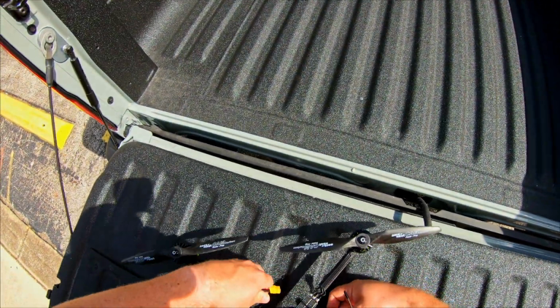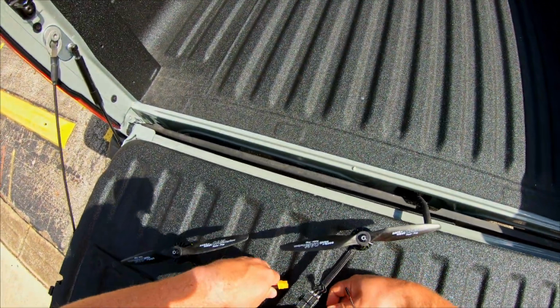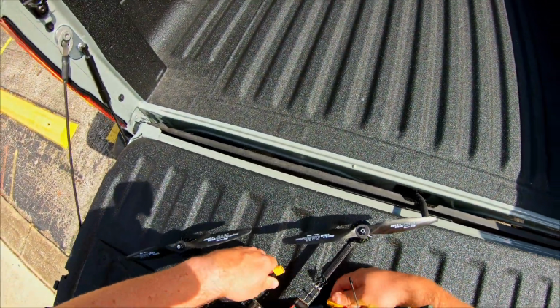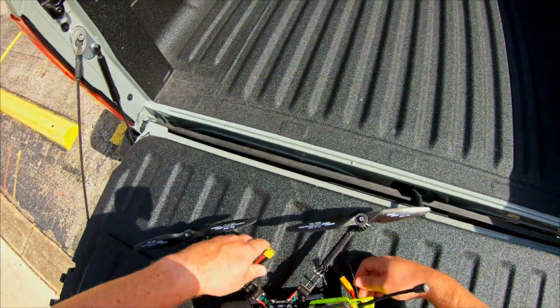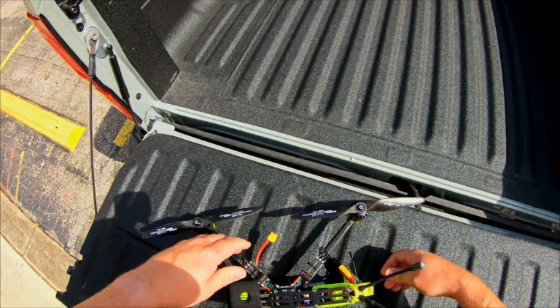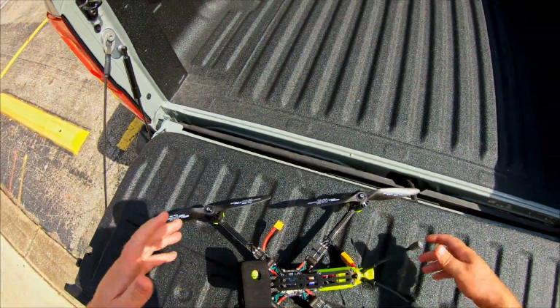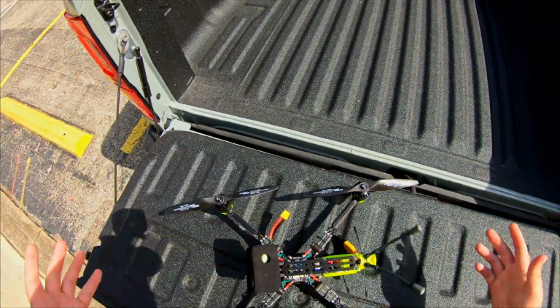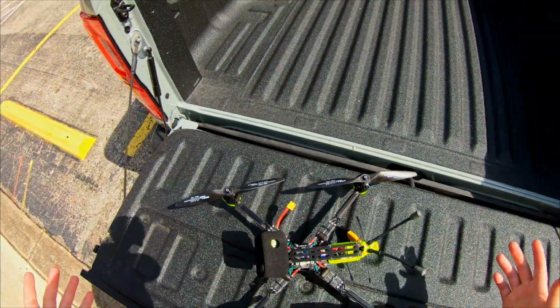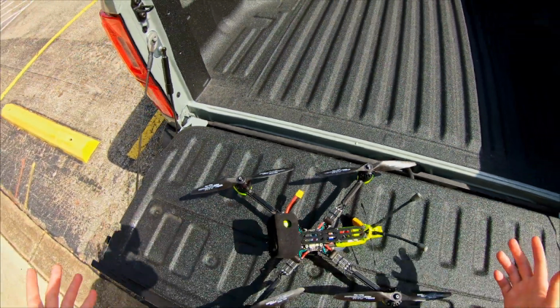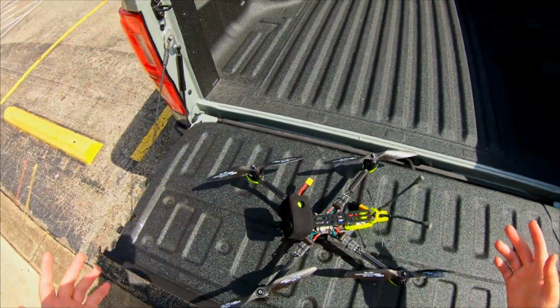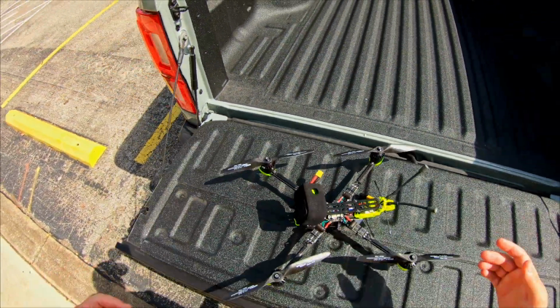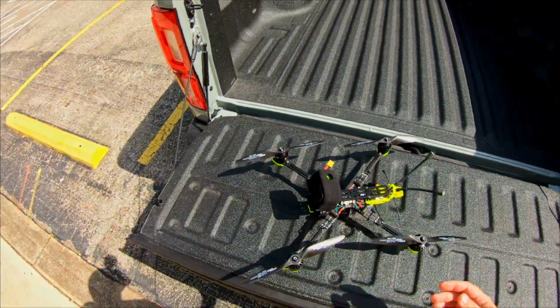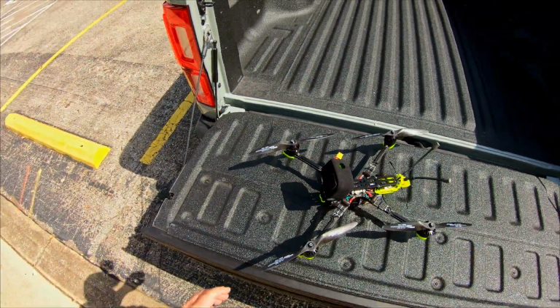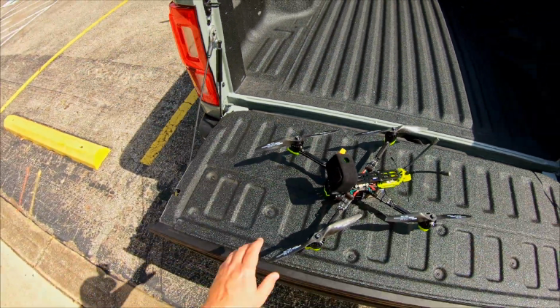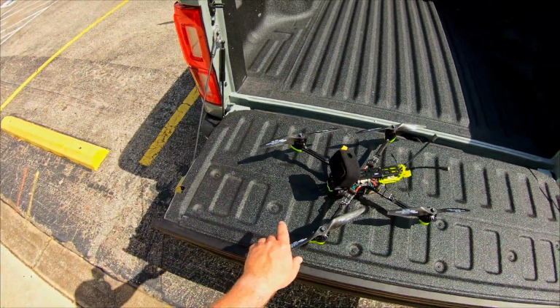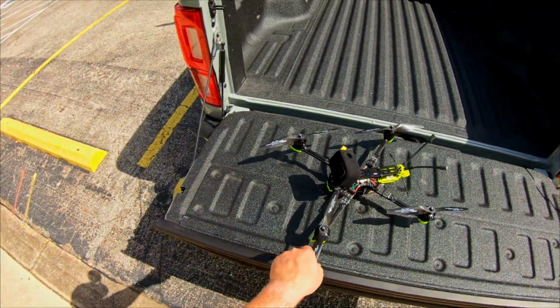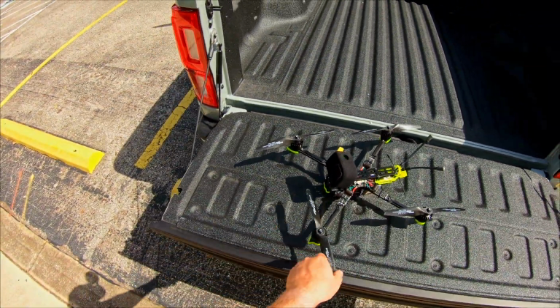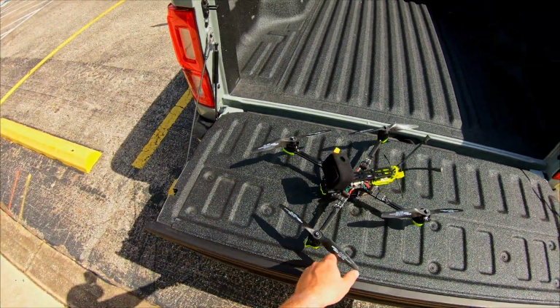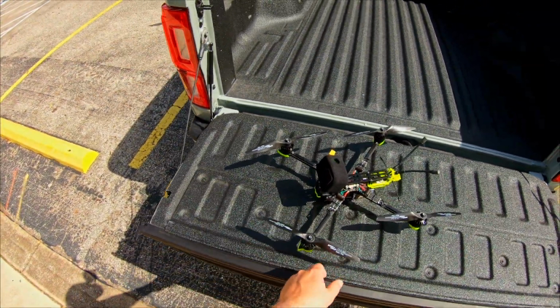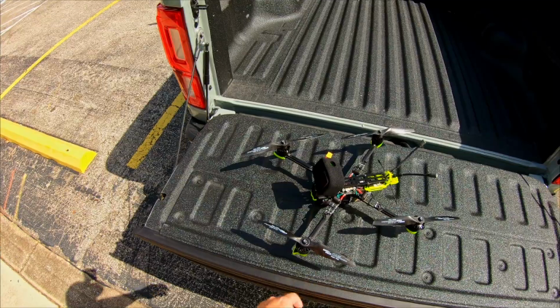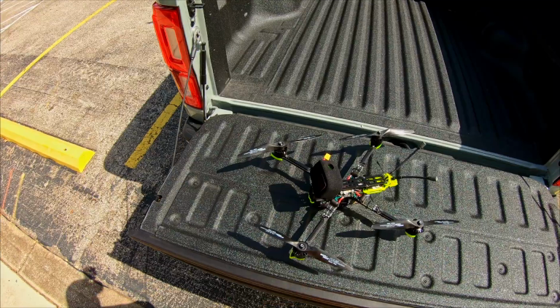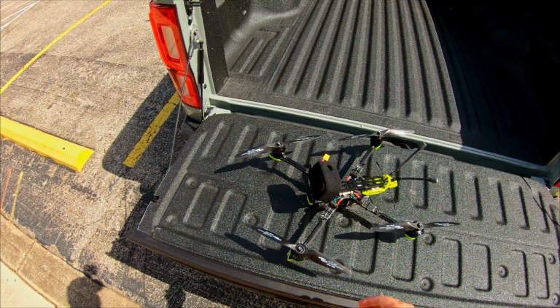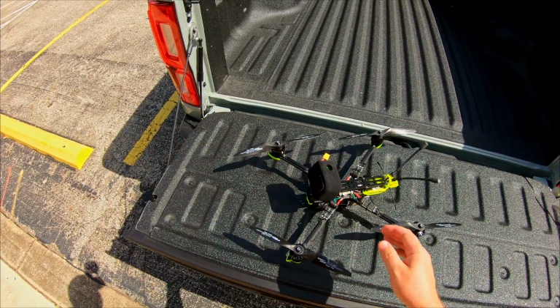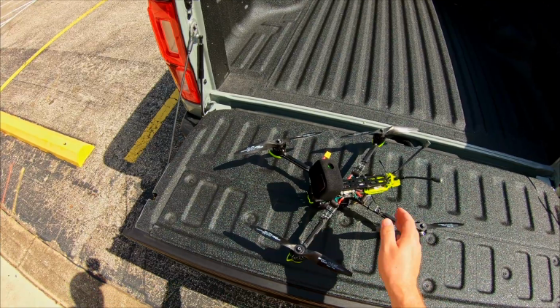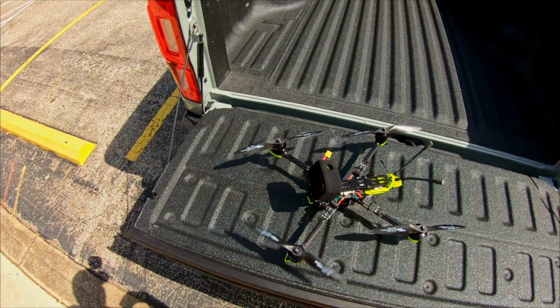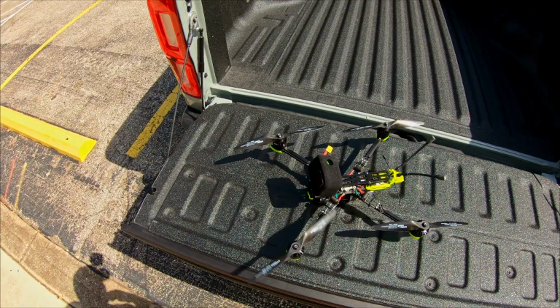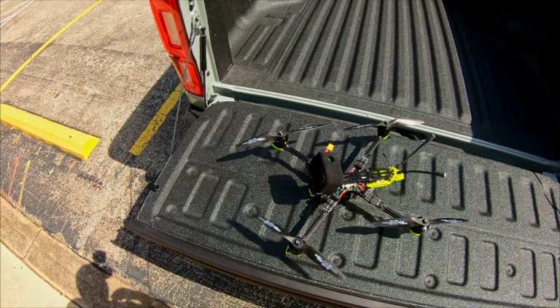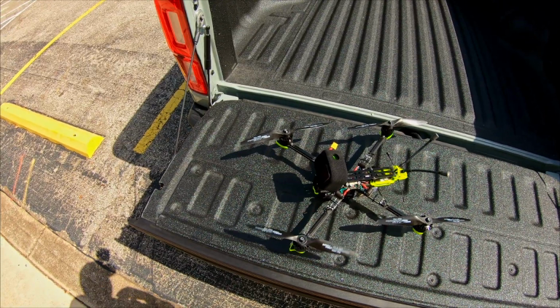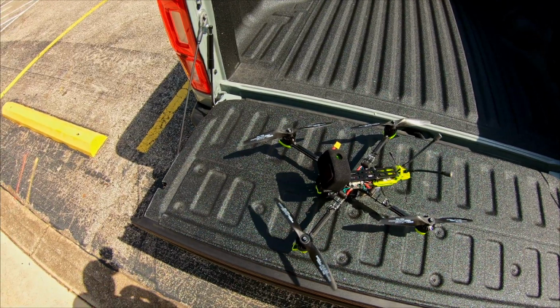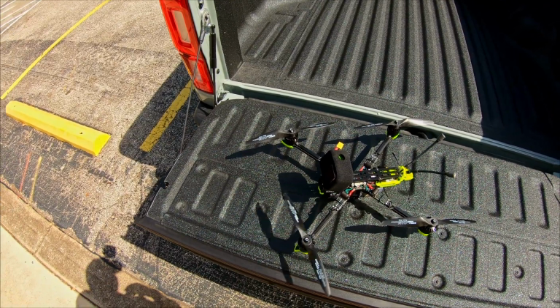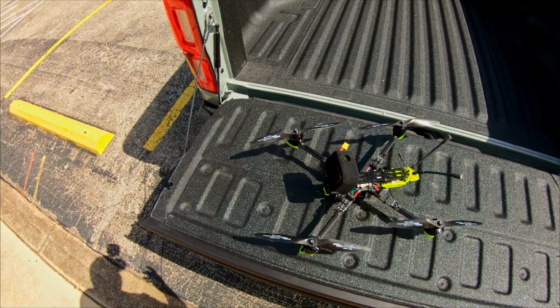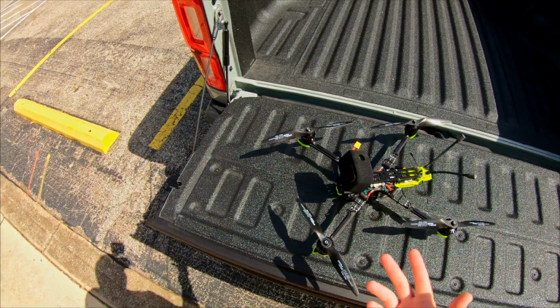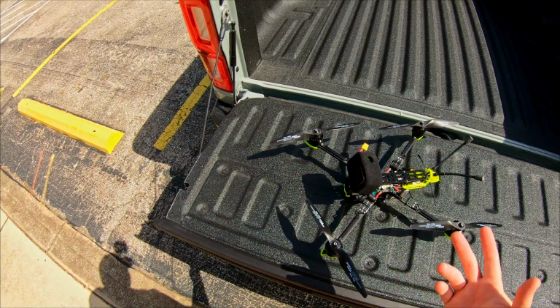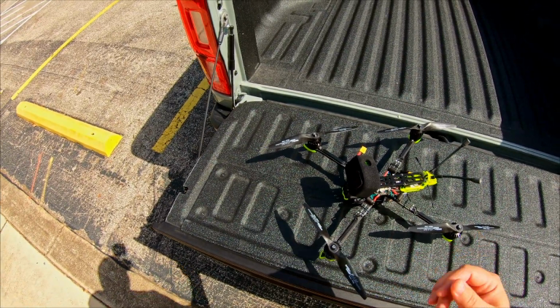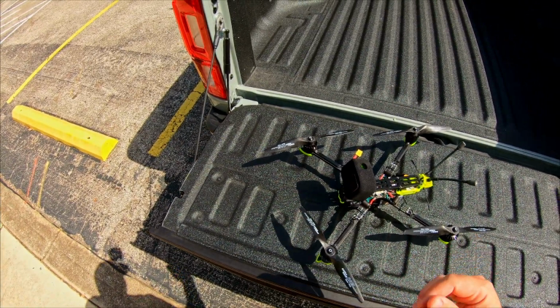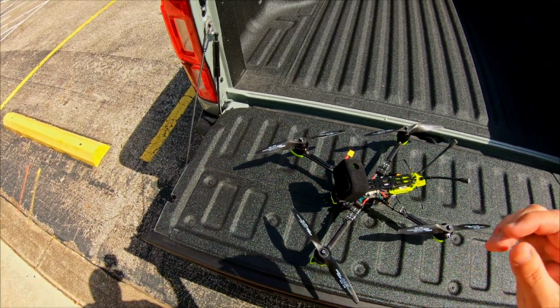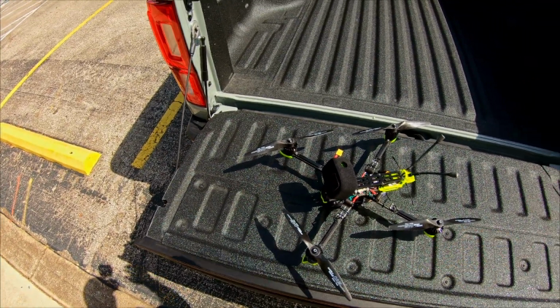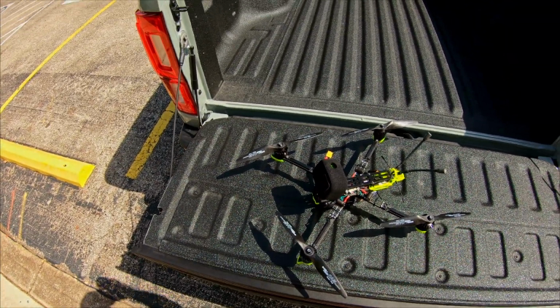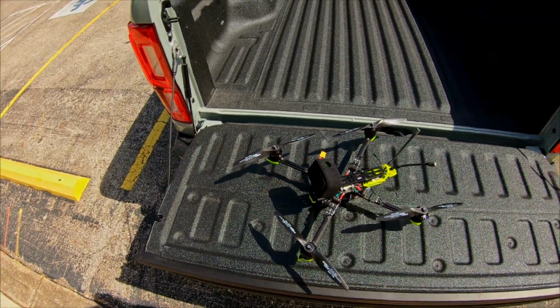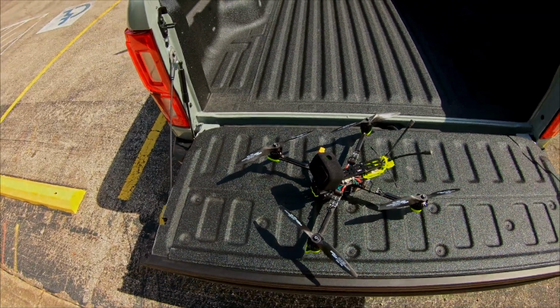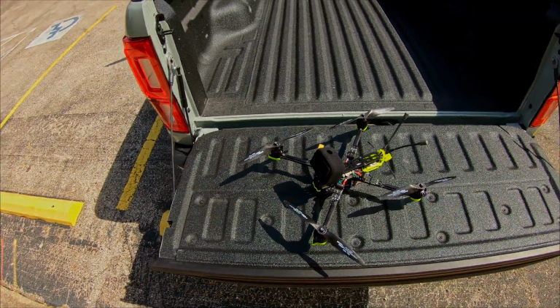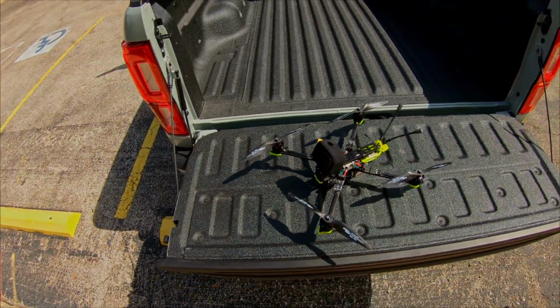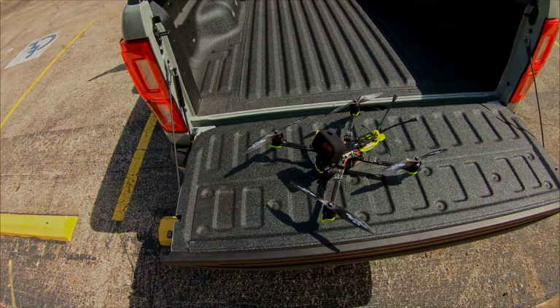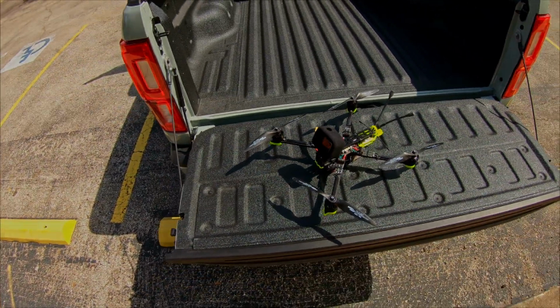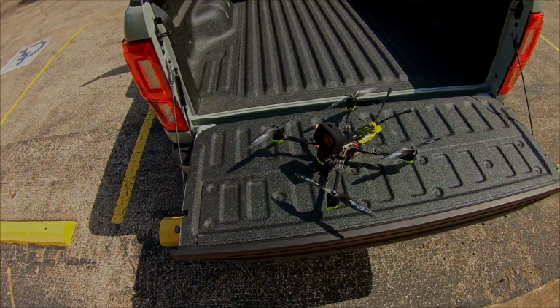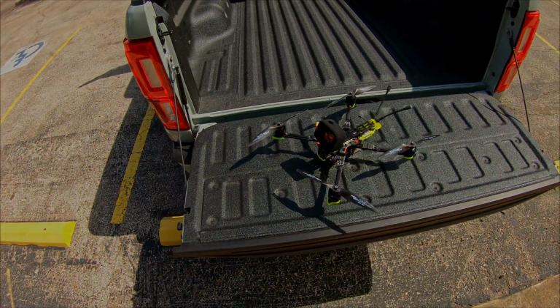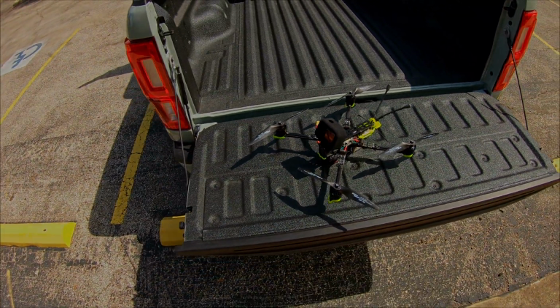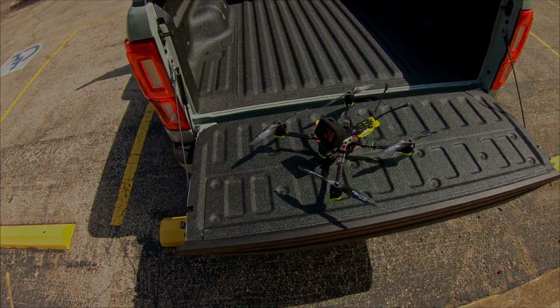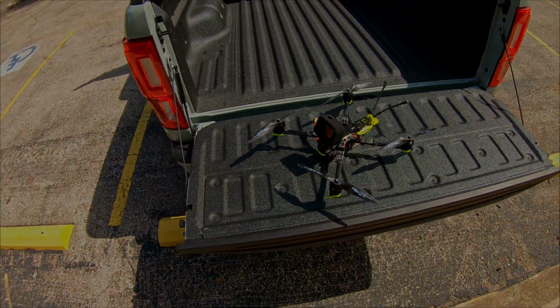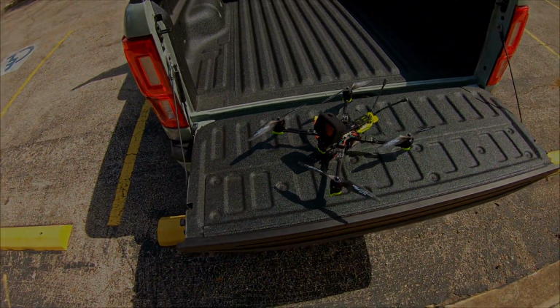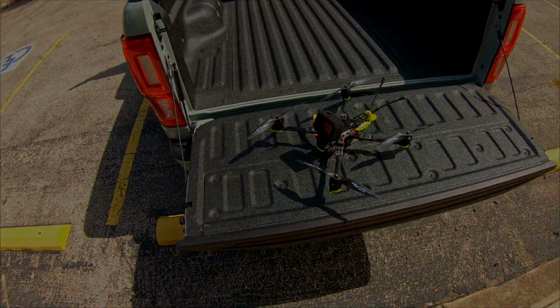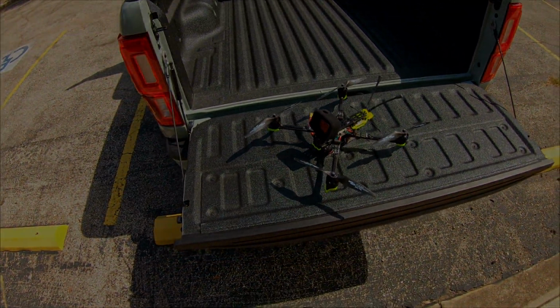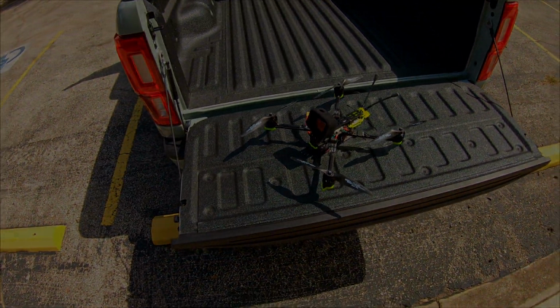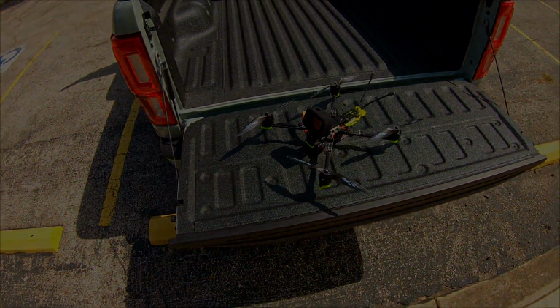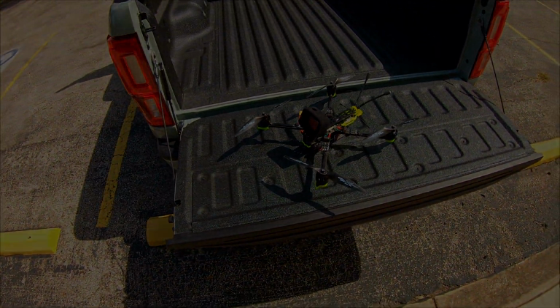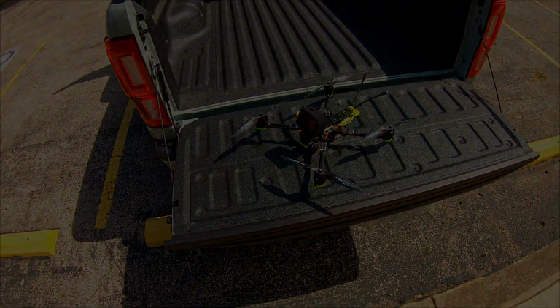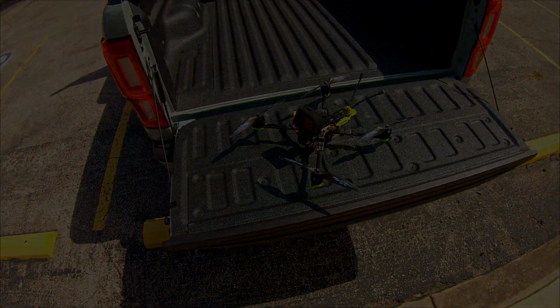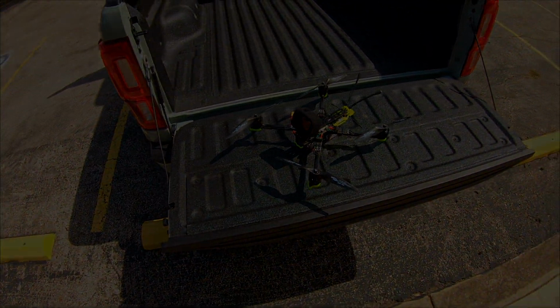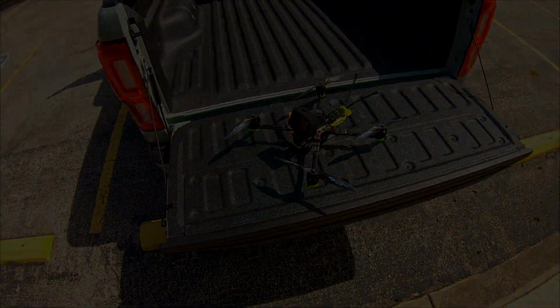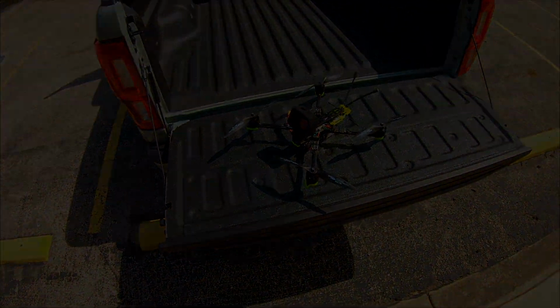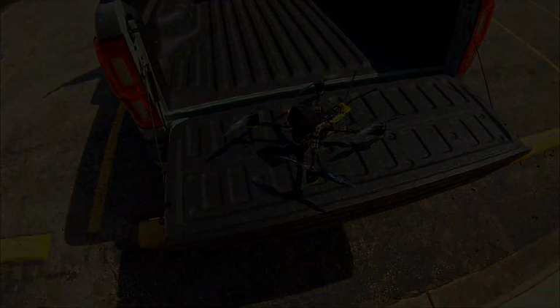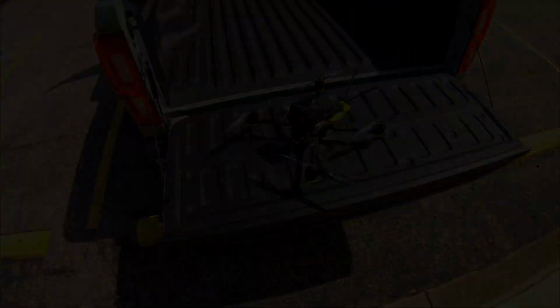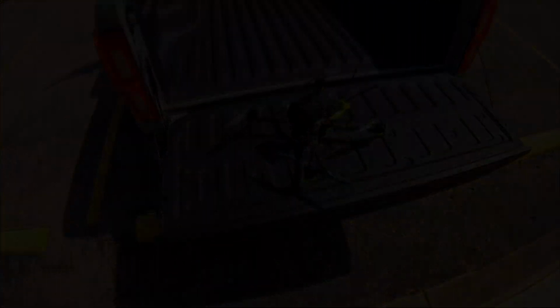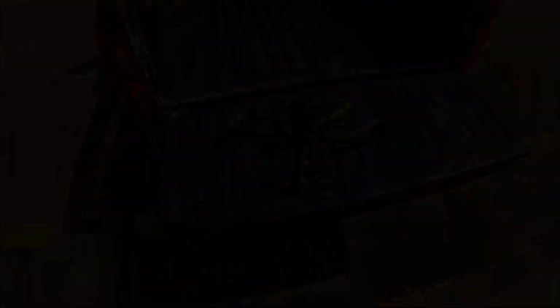When it's powered off, everything's back to normal. Let me get the FPV stuff set up and we'll go for a rip.